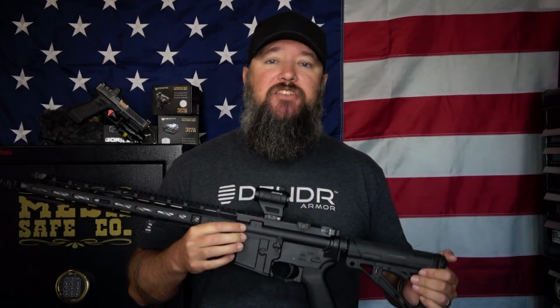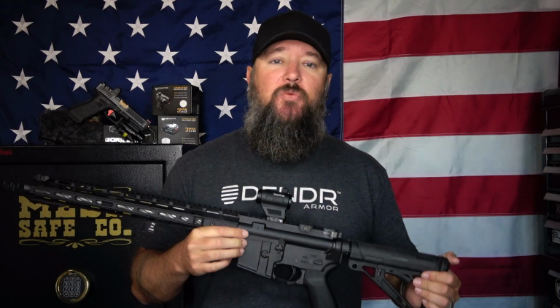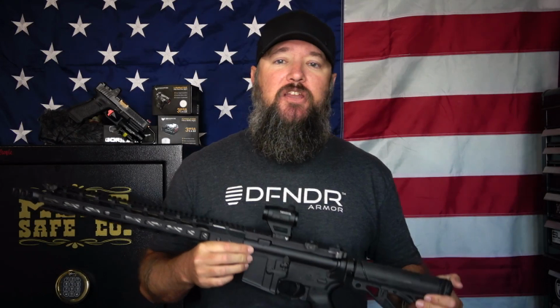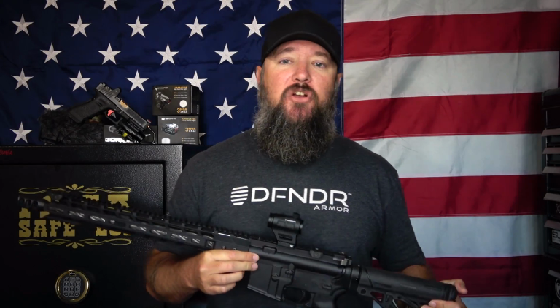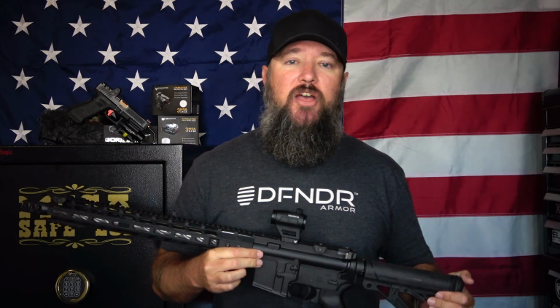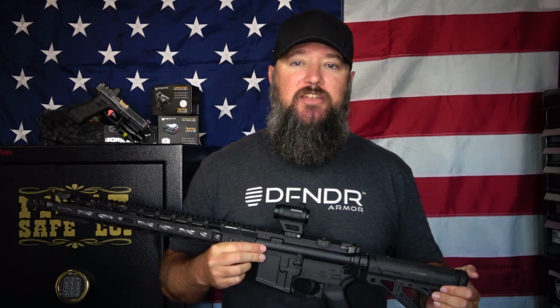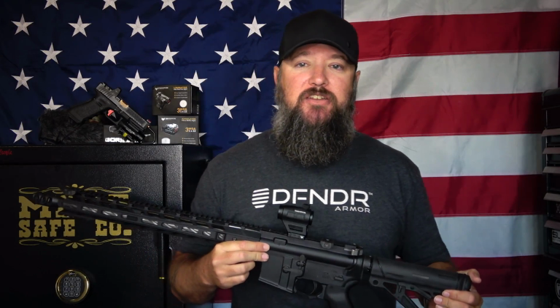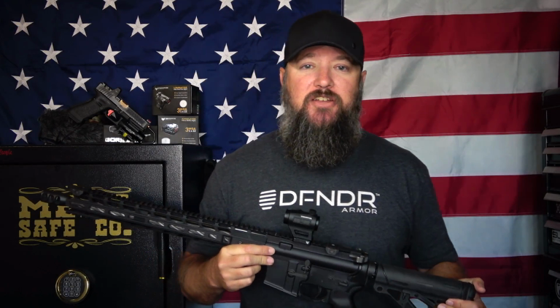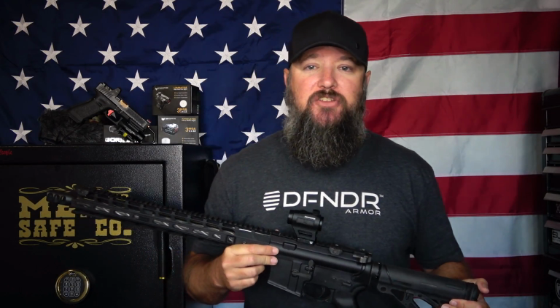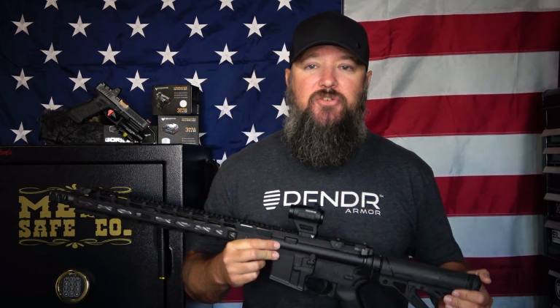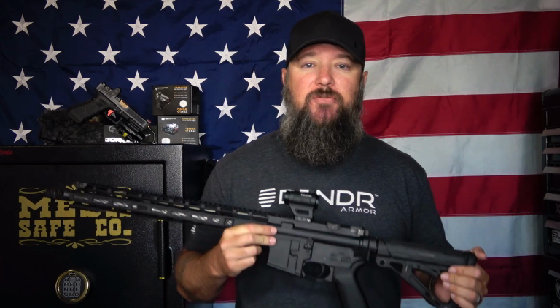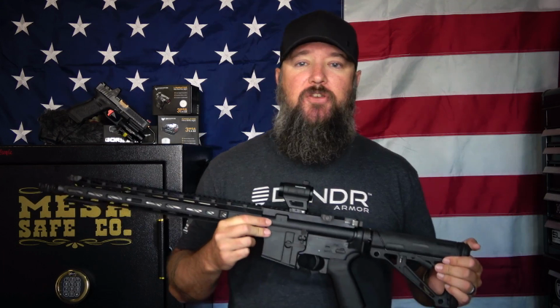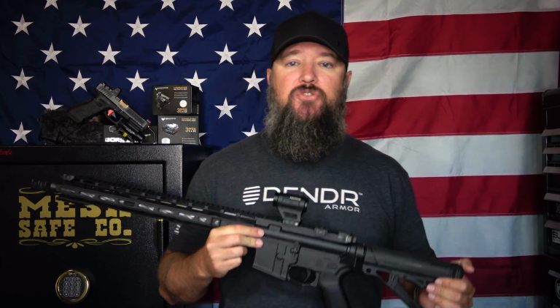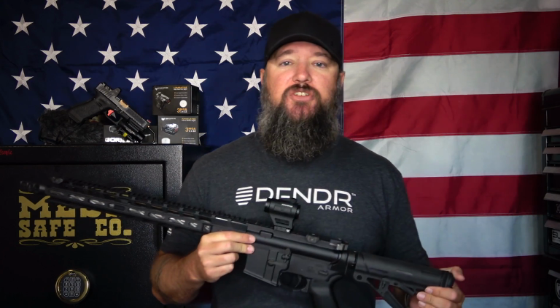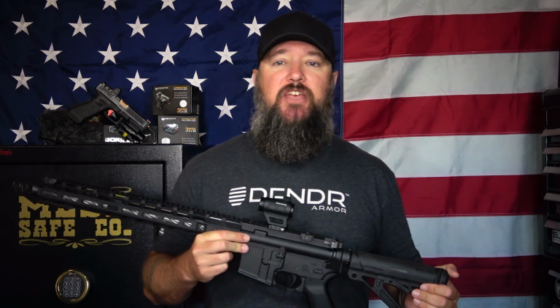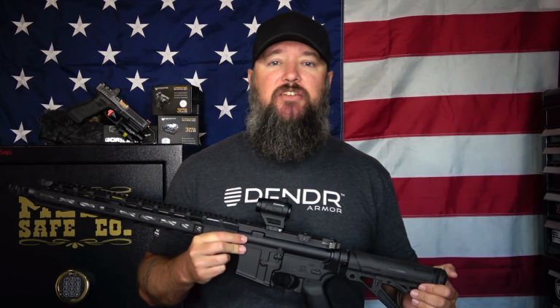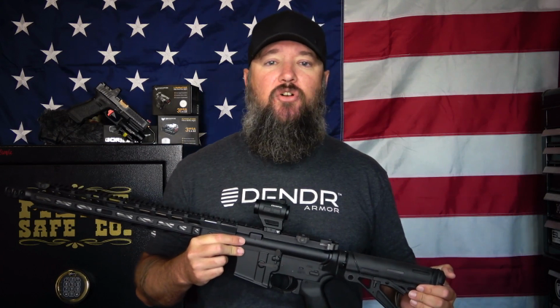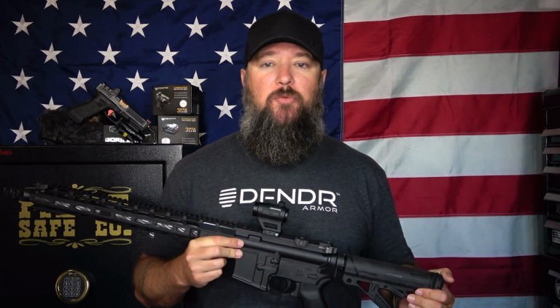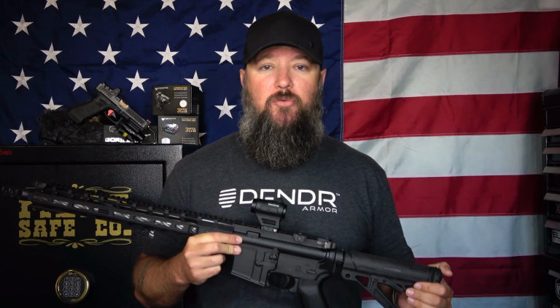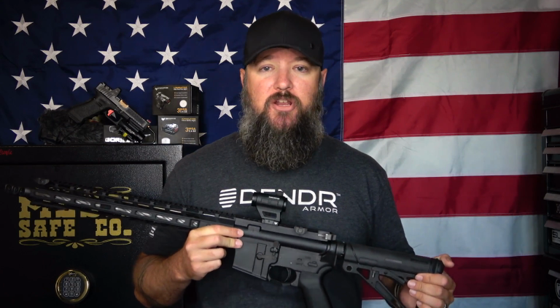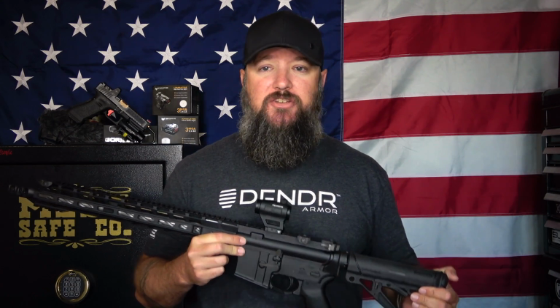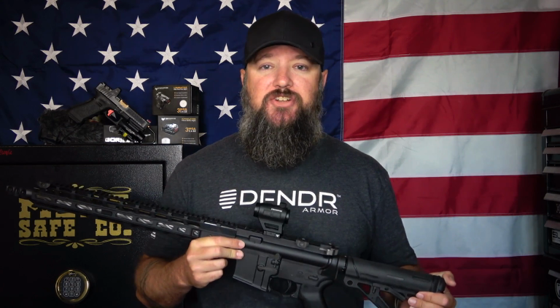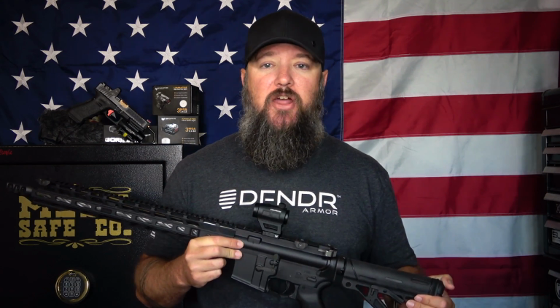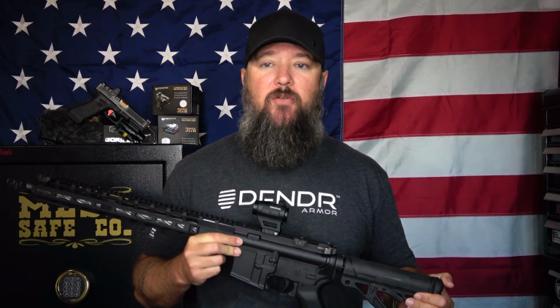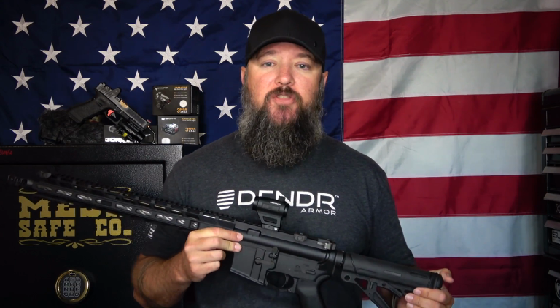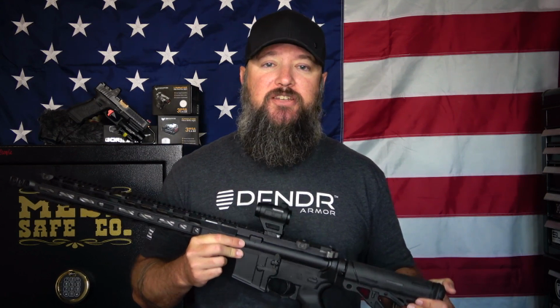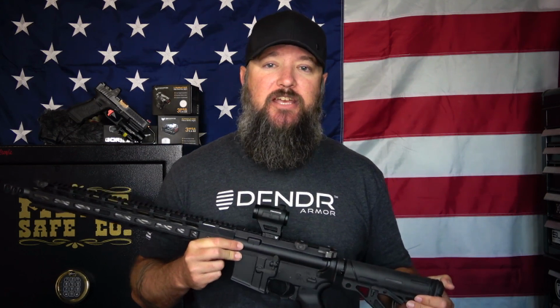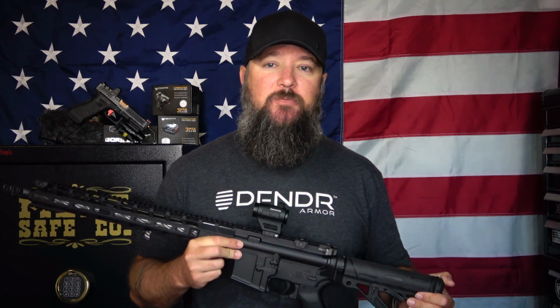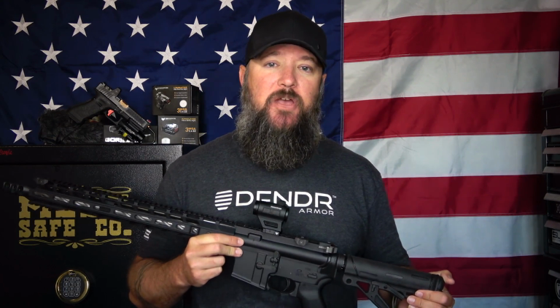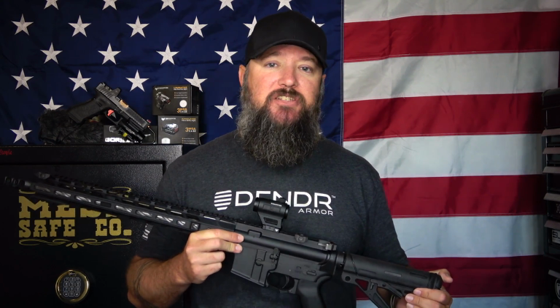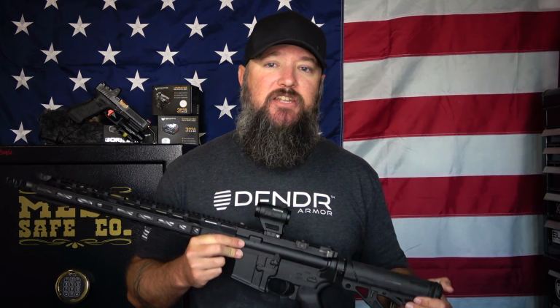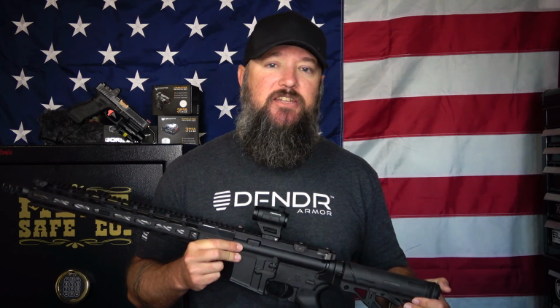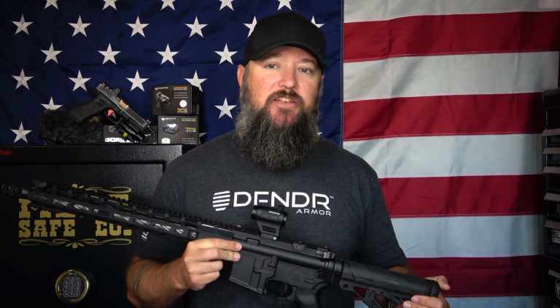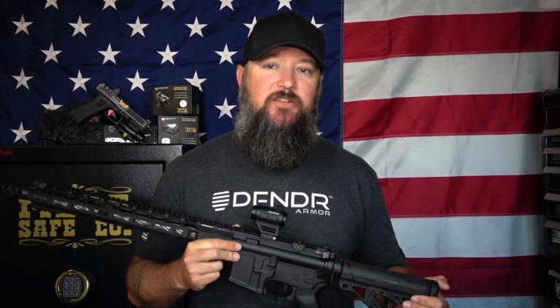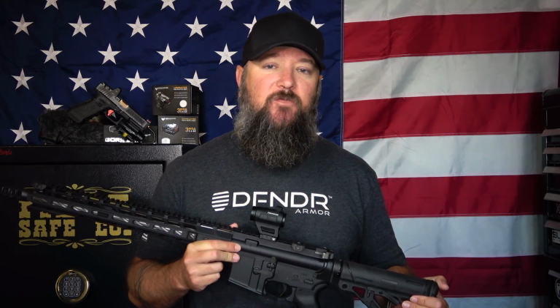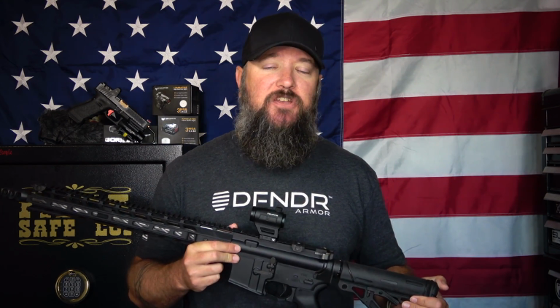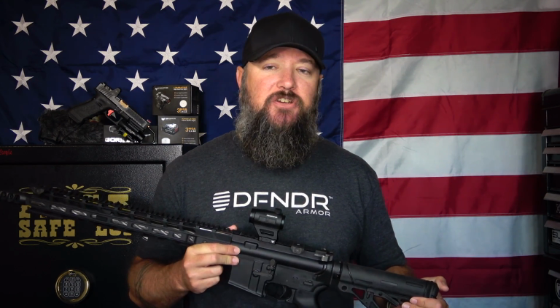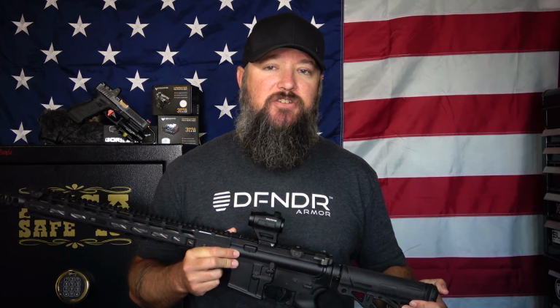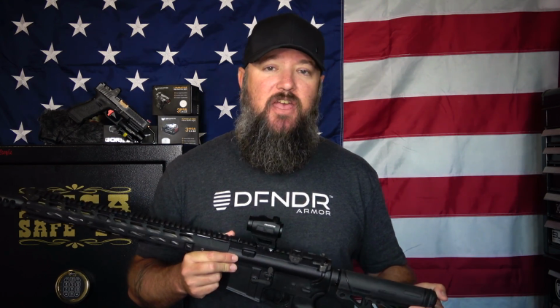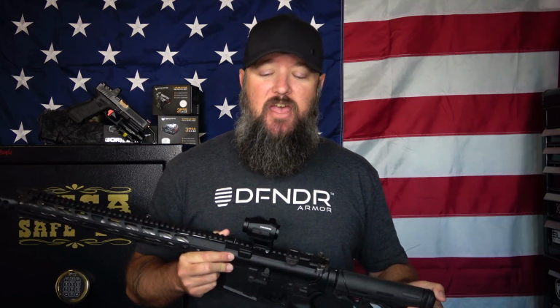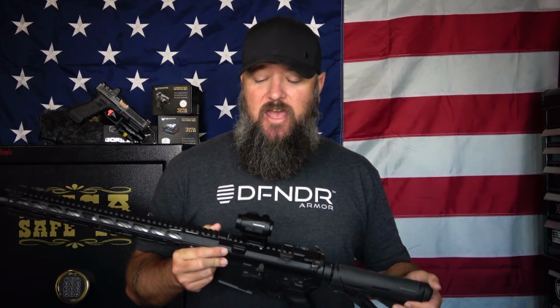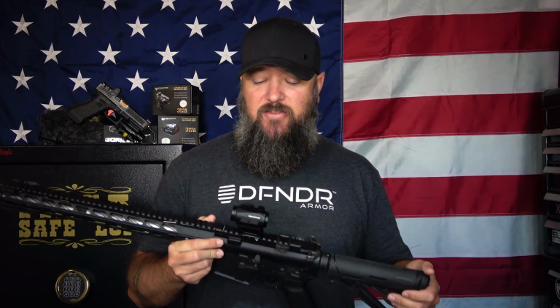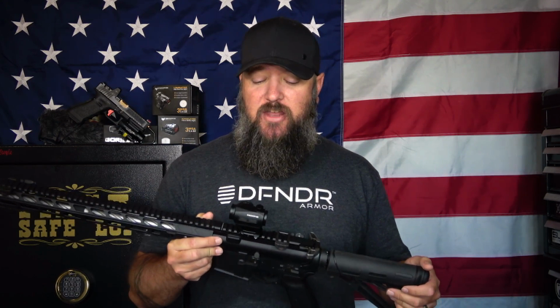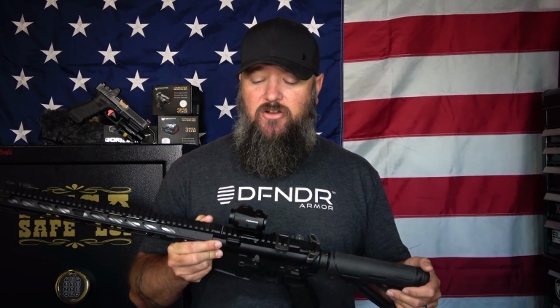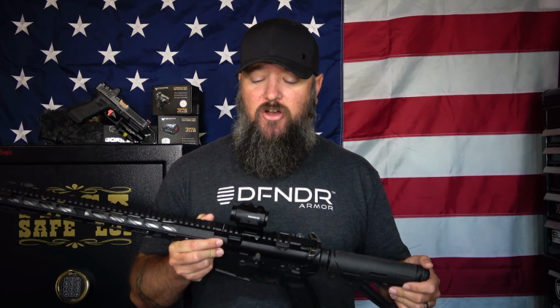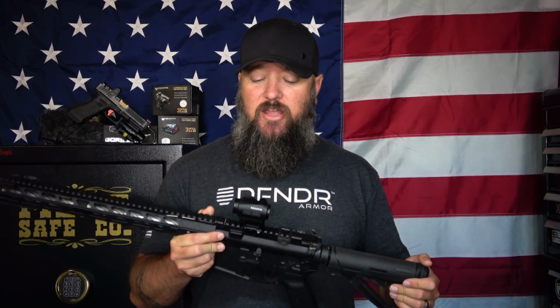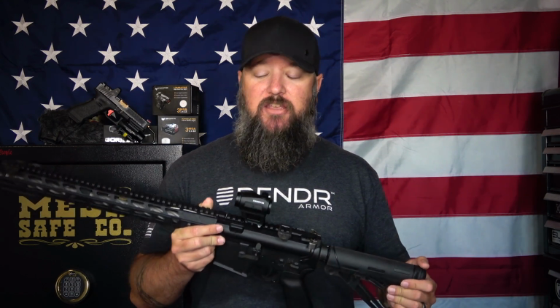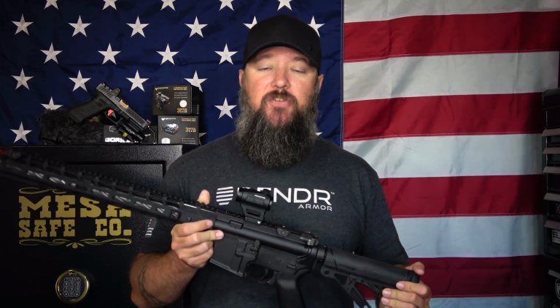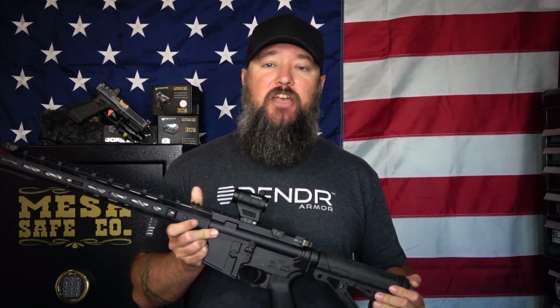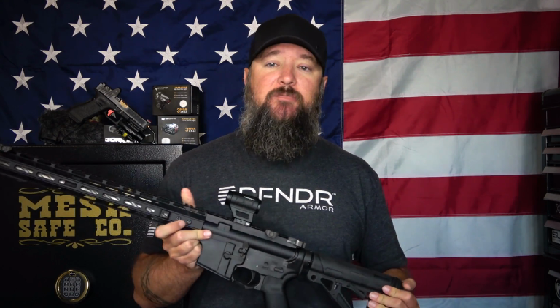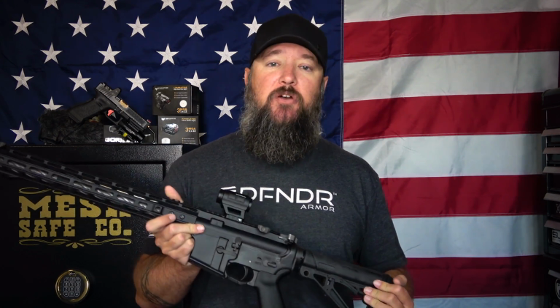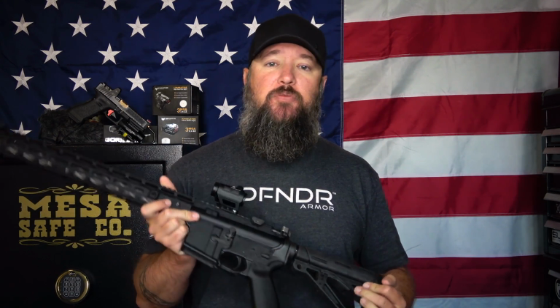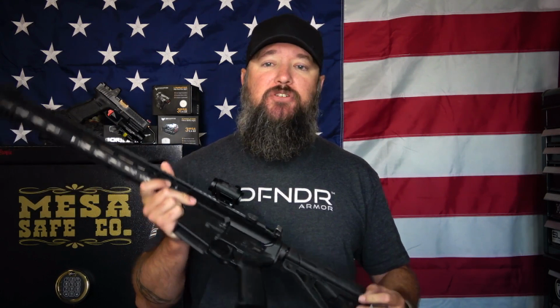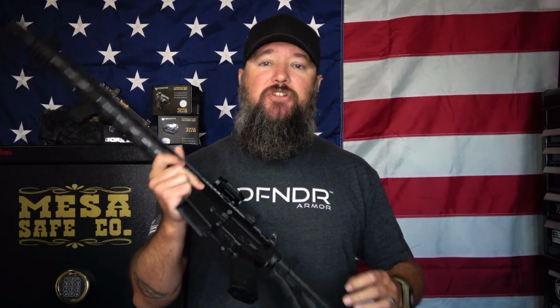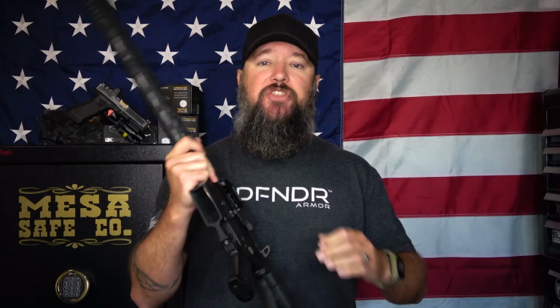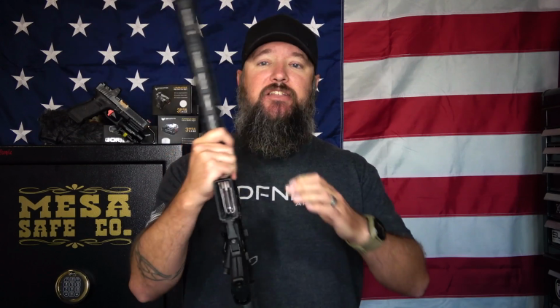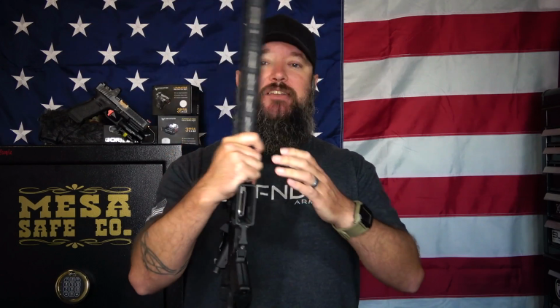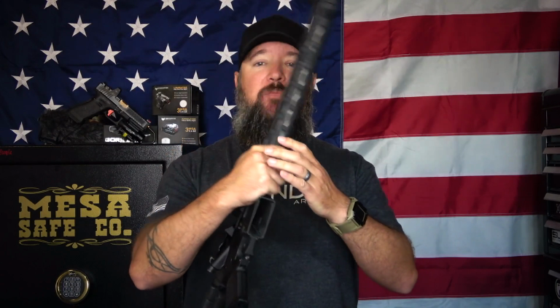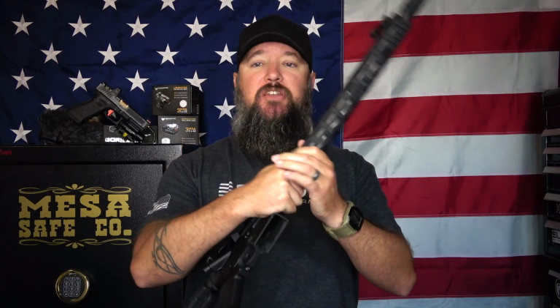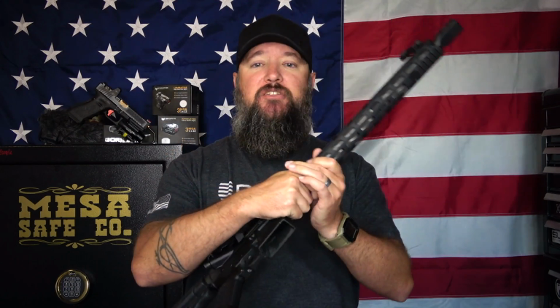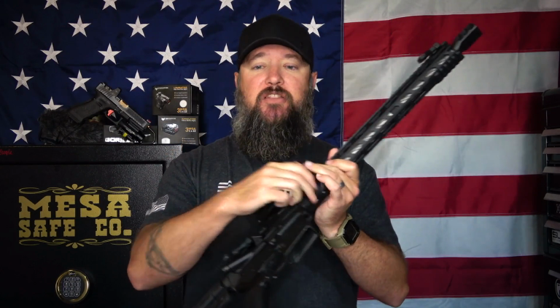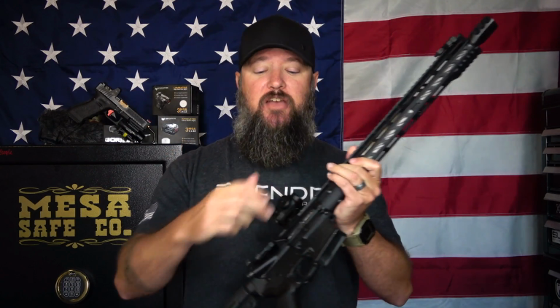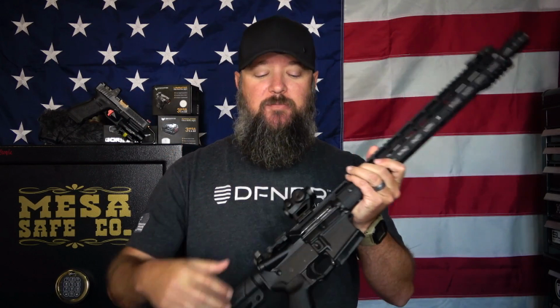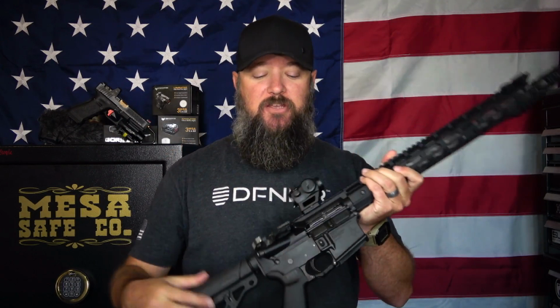We're going to conduct this review just like normal. We're going to start off with the tech specs, details, and features, and then I'll give you guys my own personal thoughts and opinions on the optic.